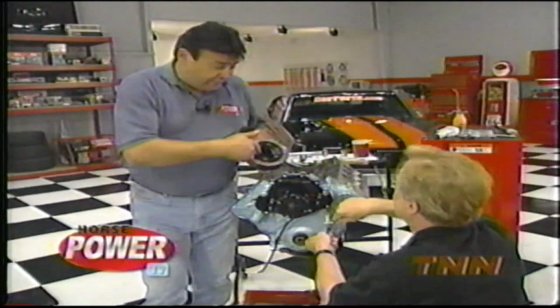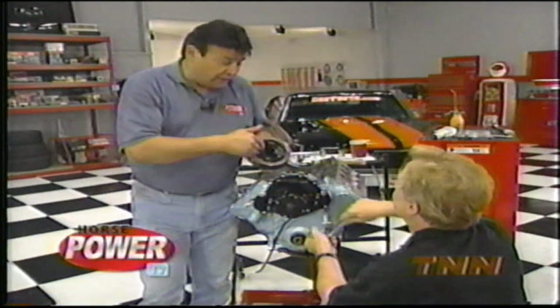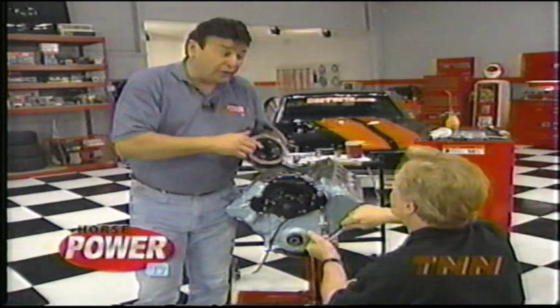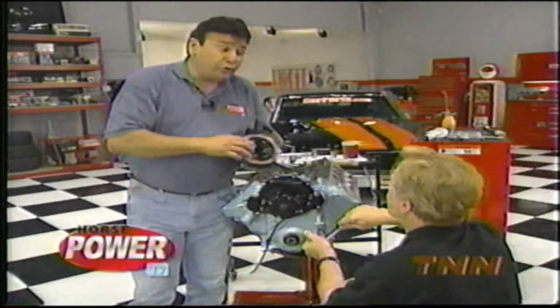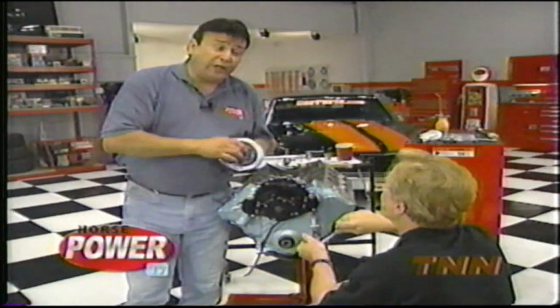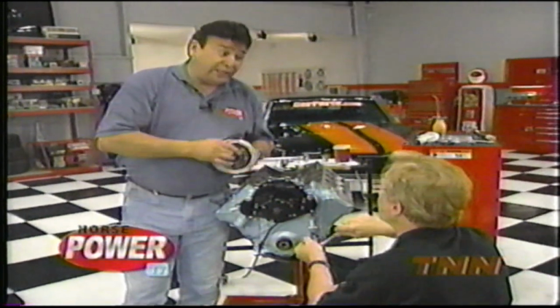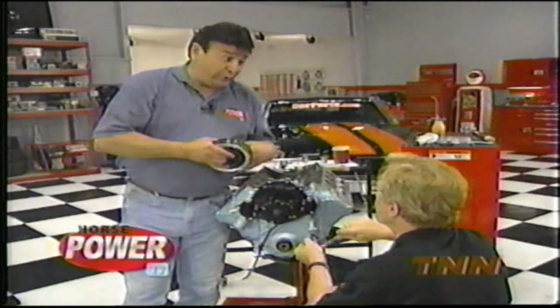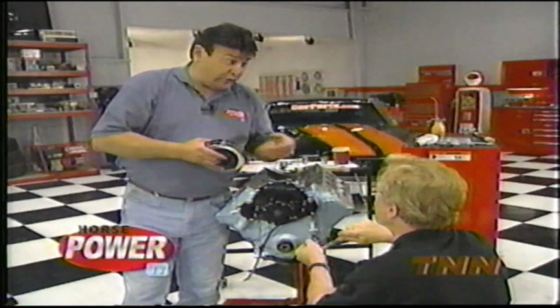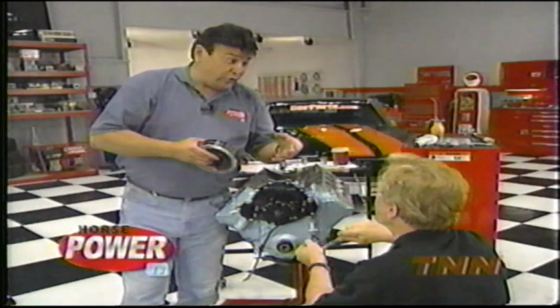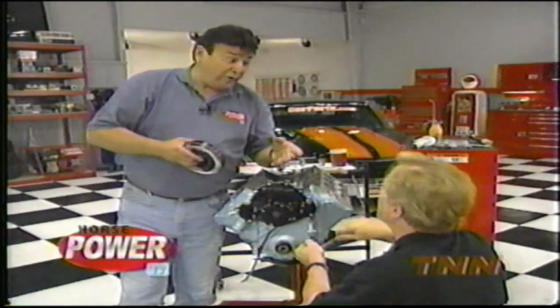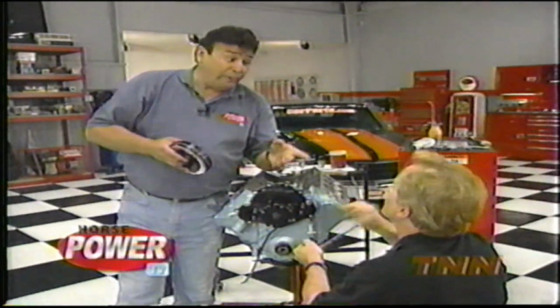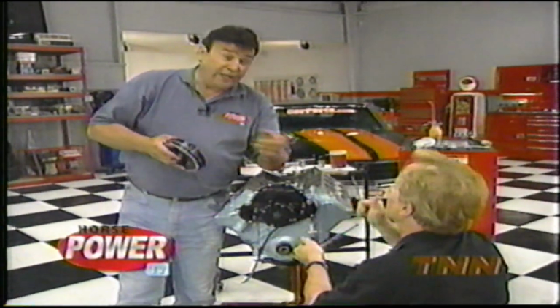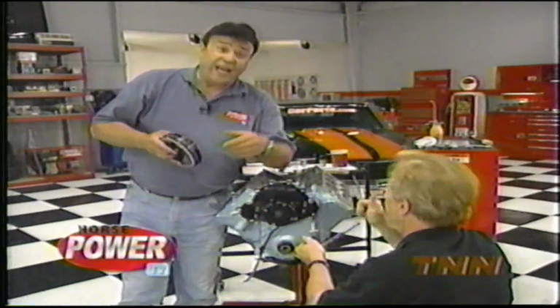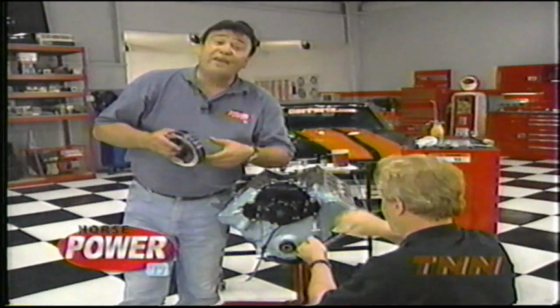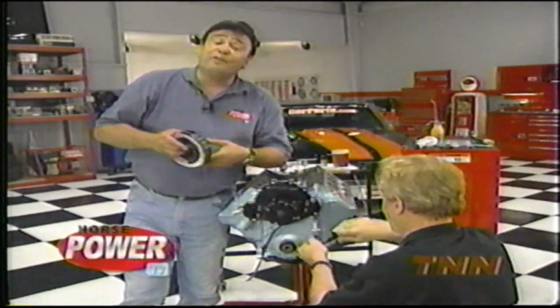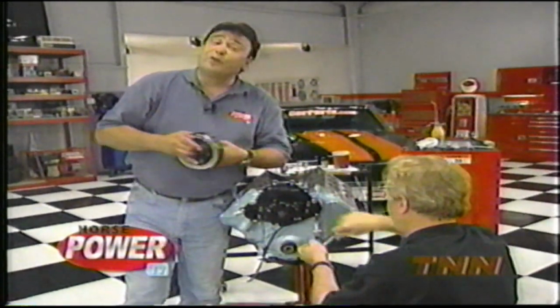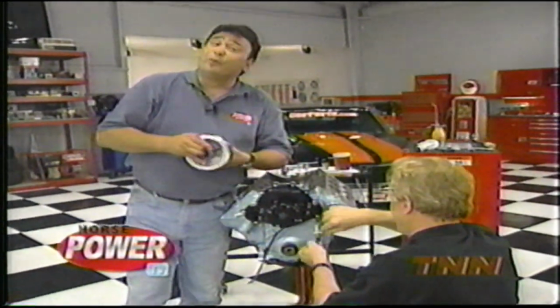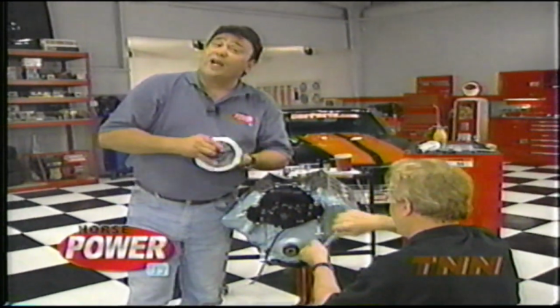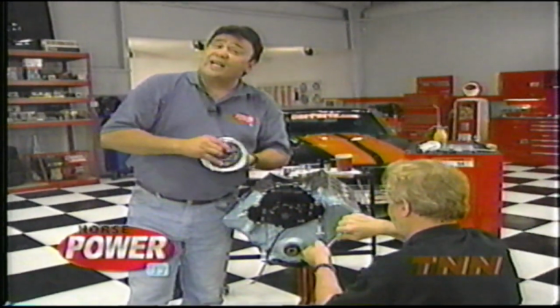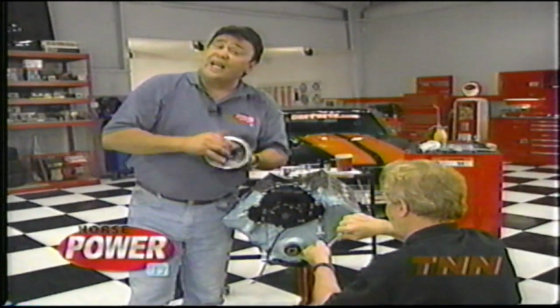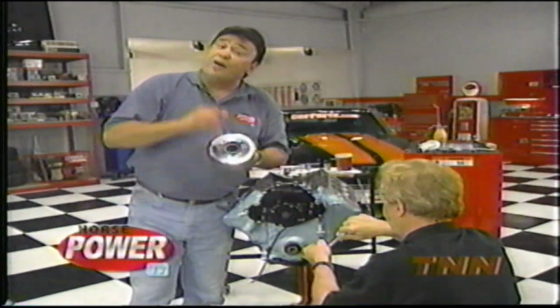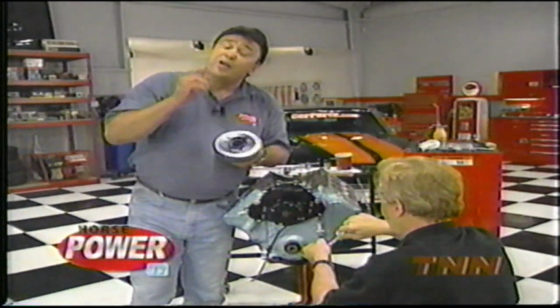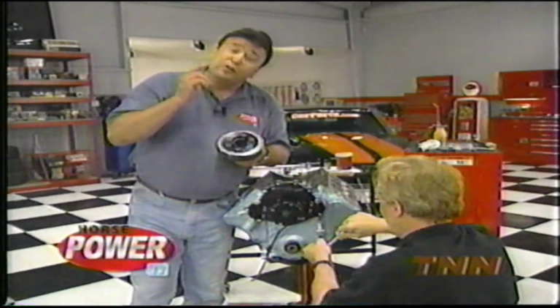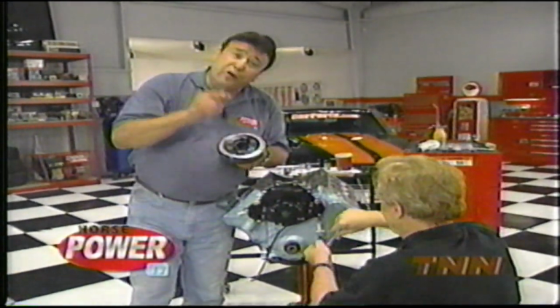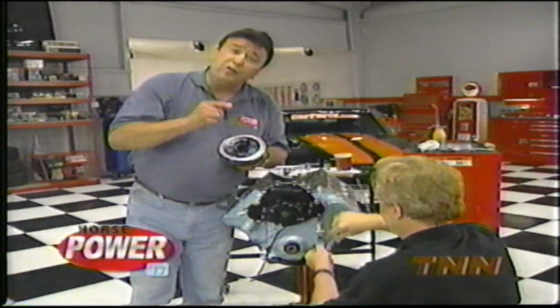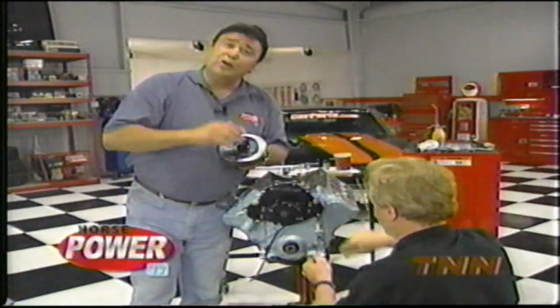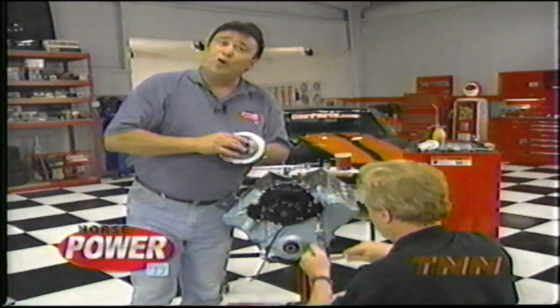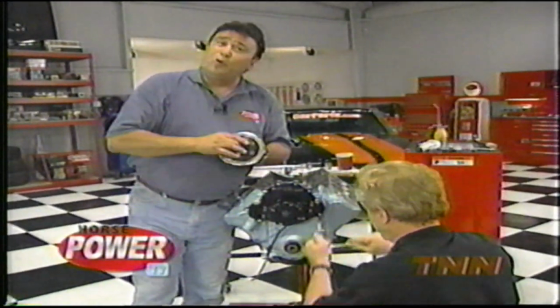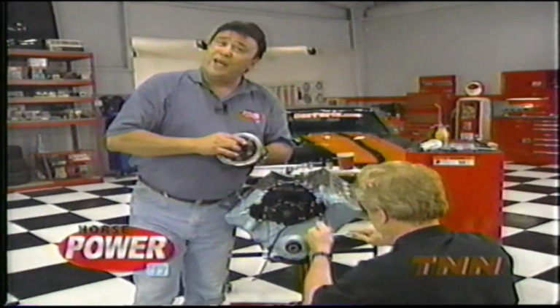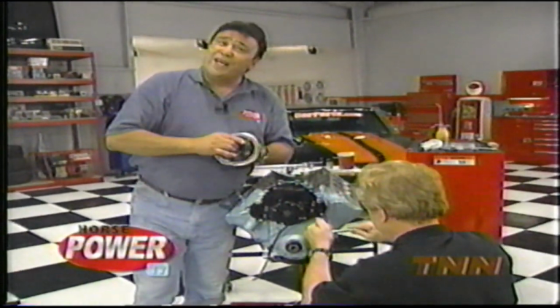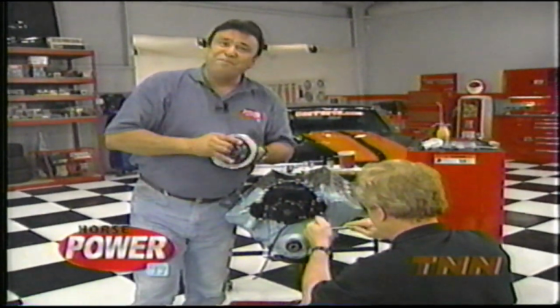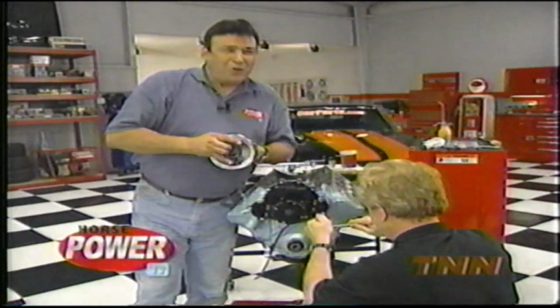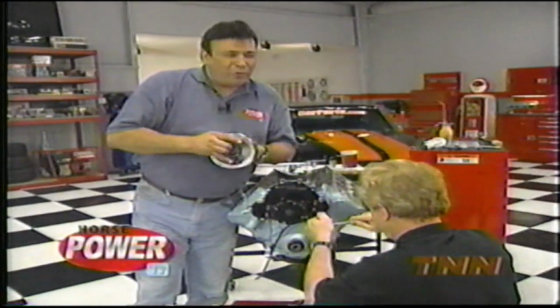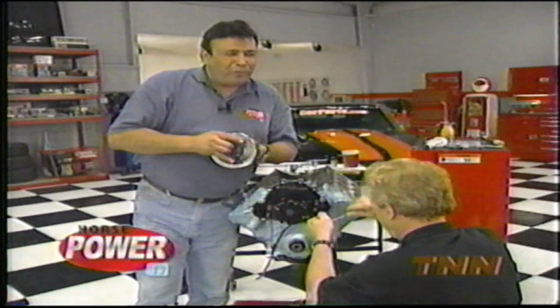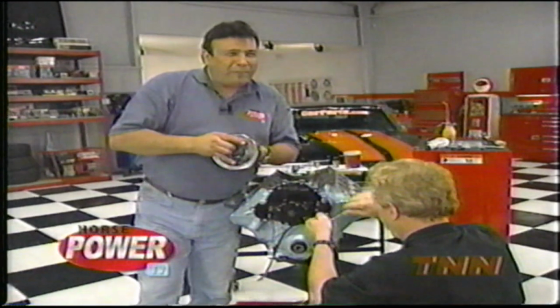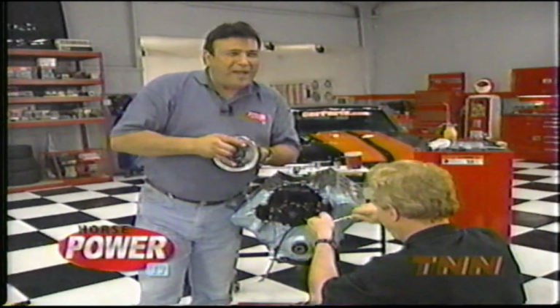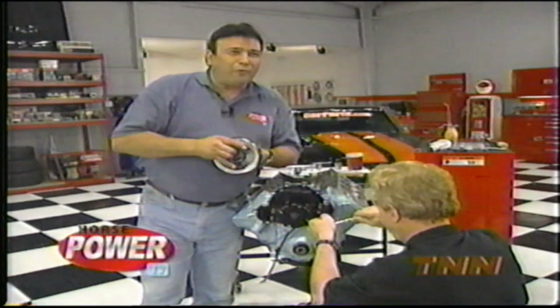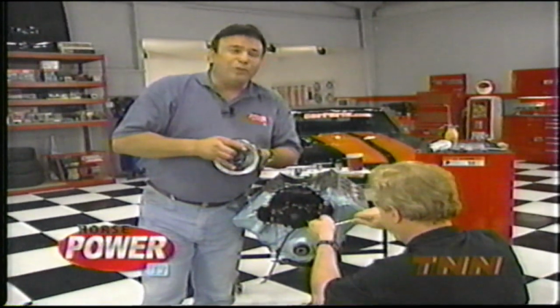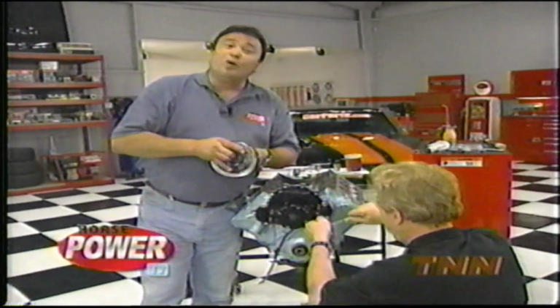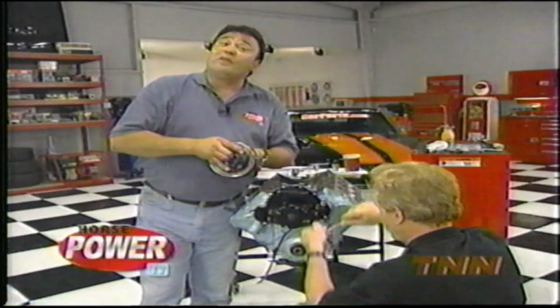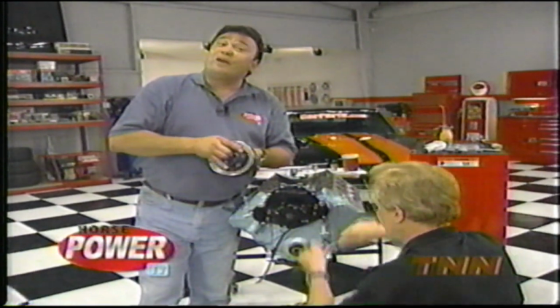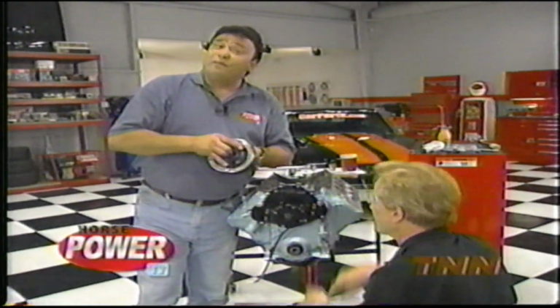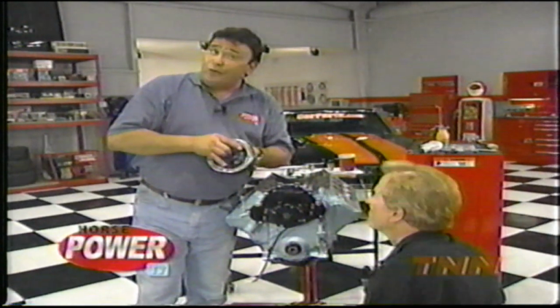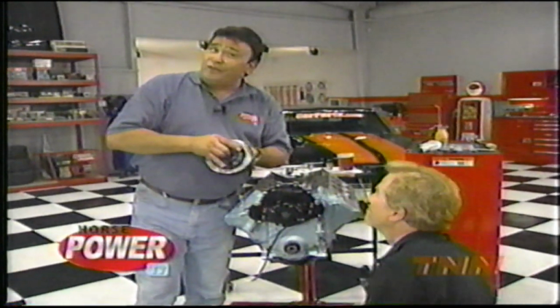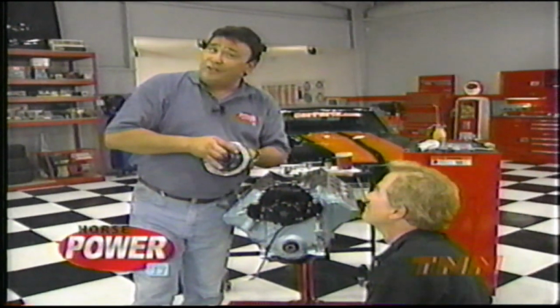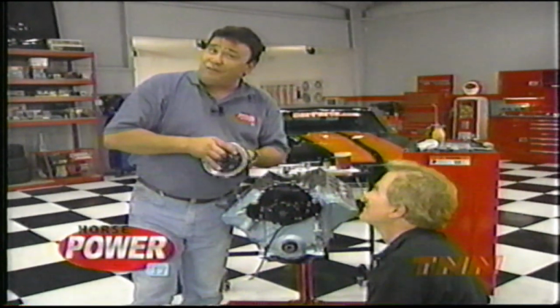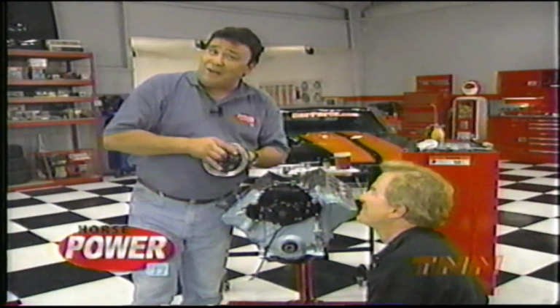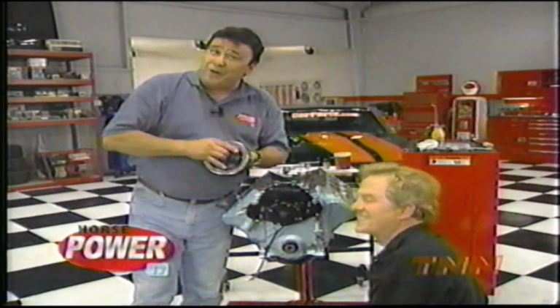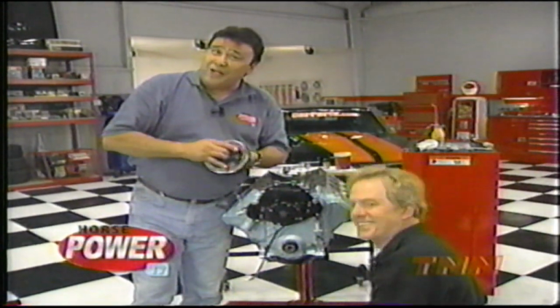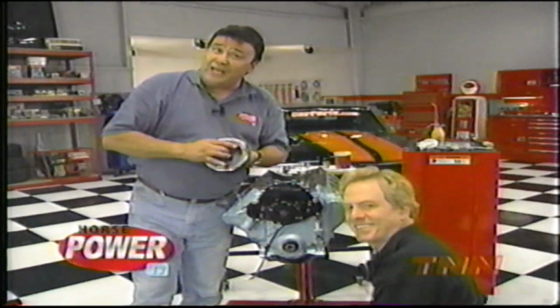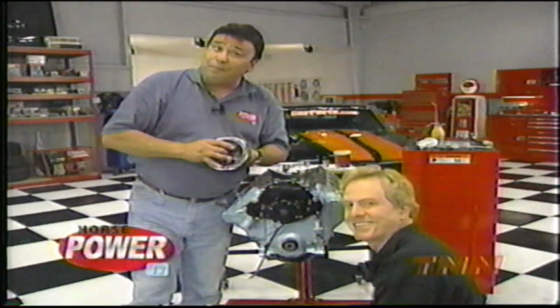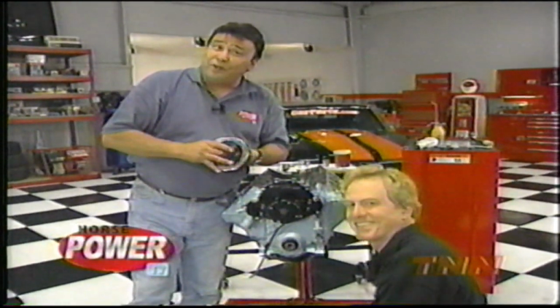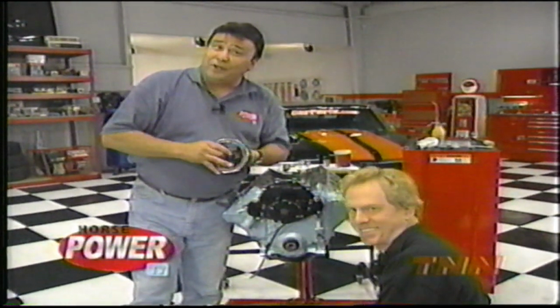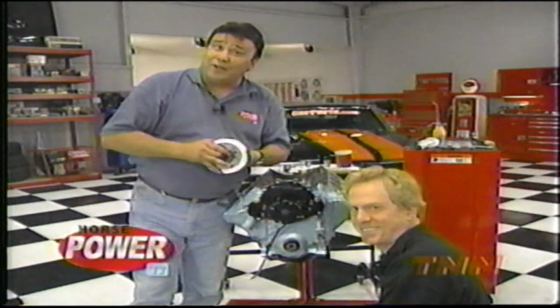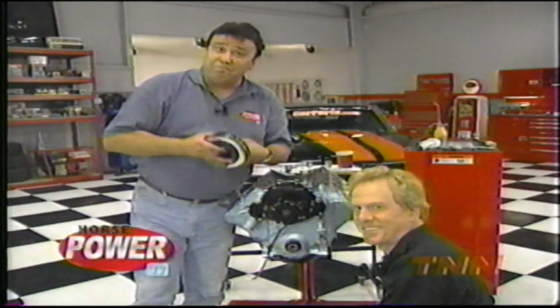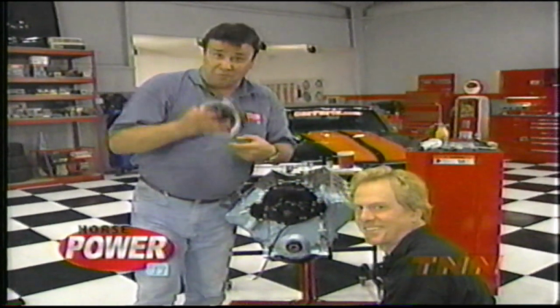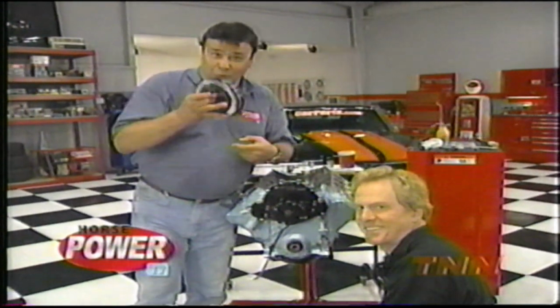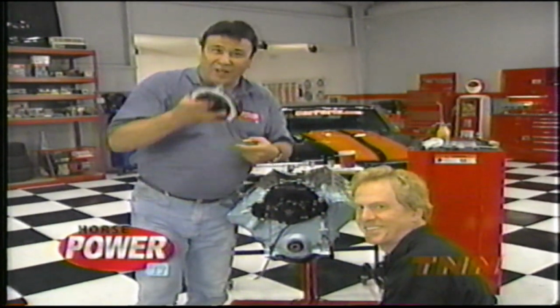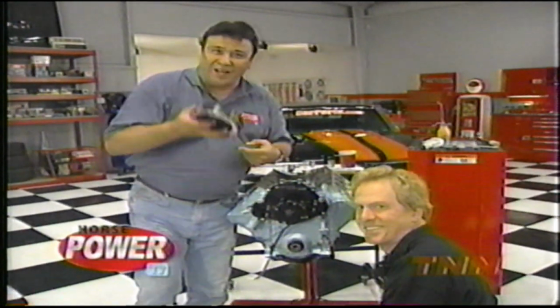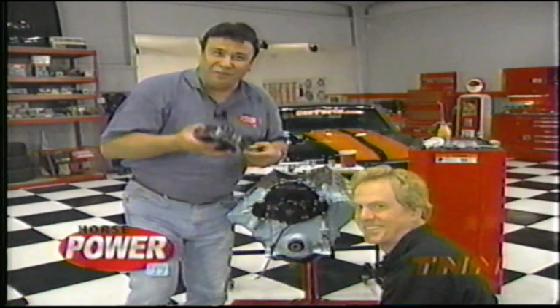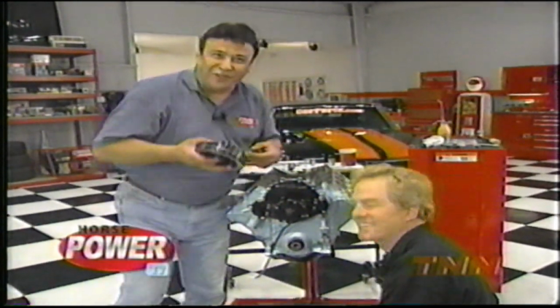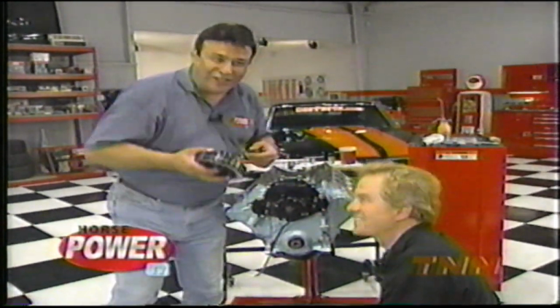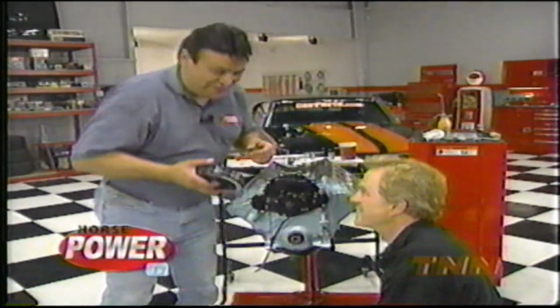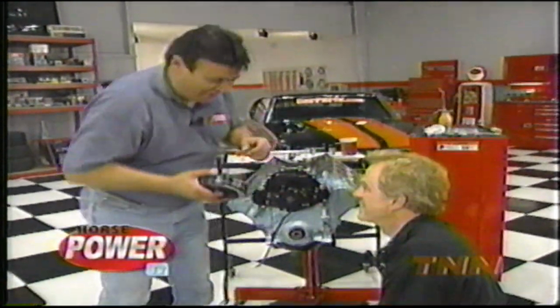I've got a little trick I want to show everybody after the break. Don't go away — we'll be back with more of our 455 Pontiac build-up right after this.